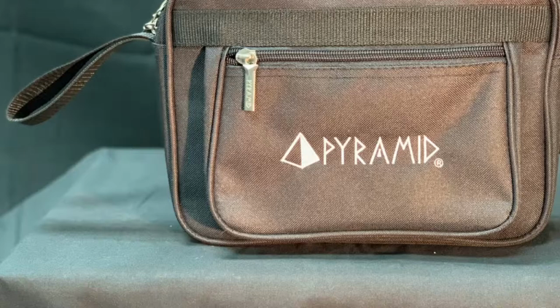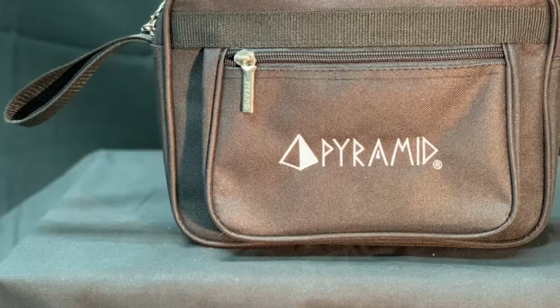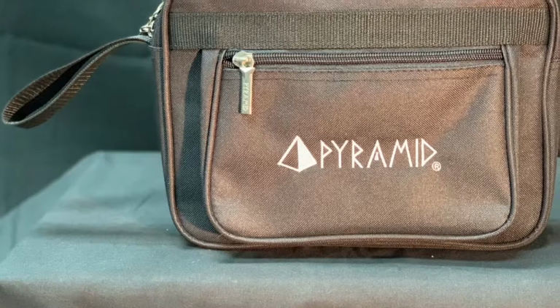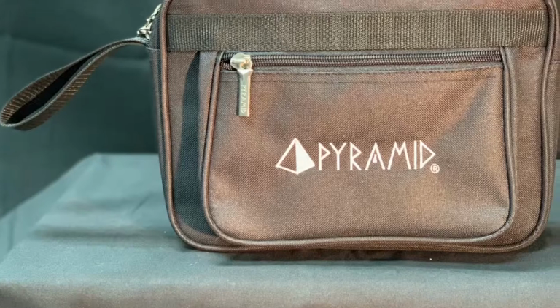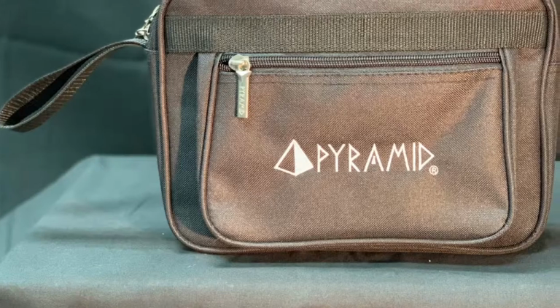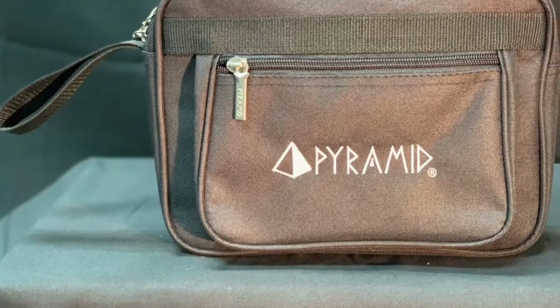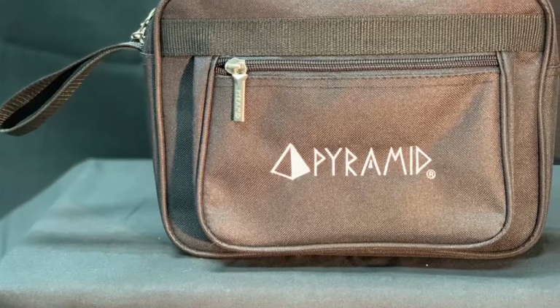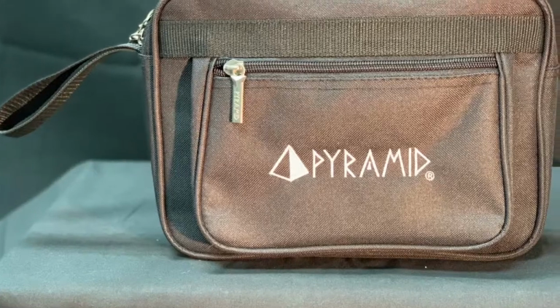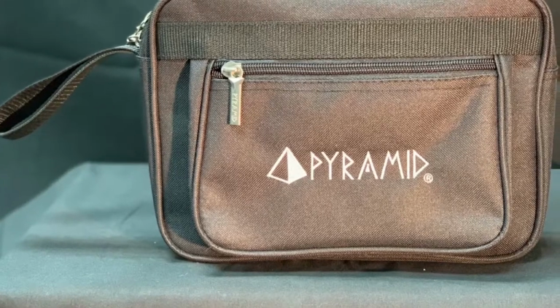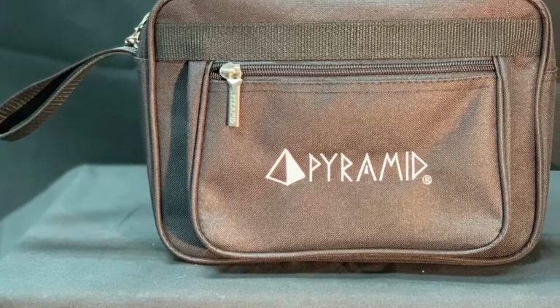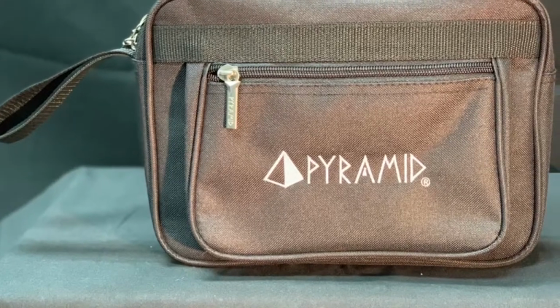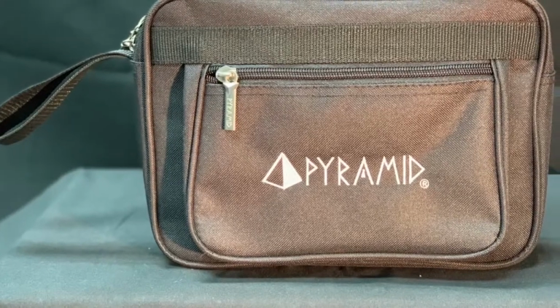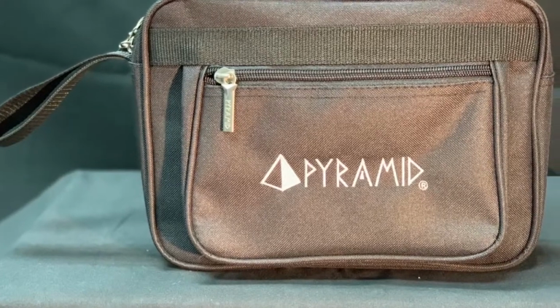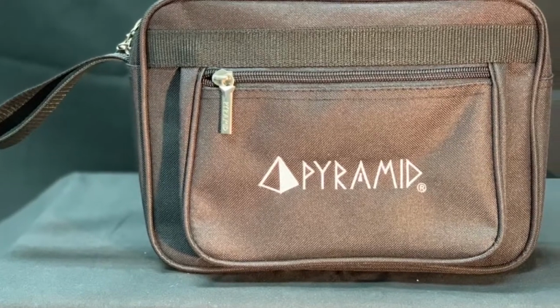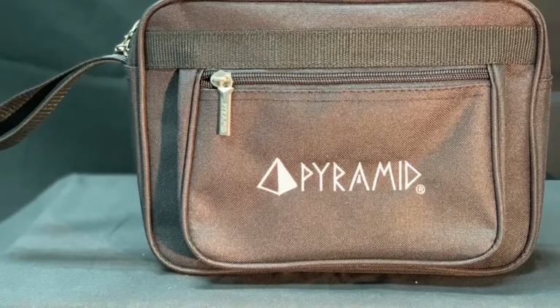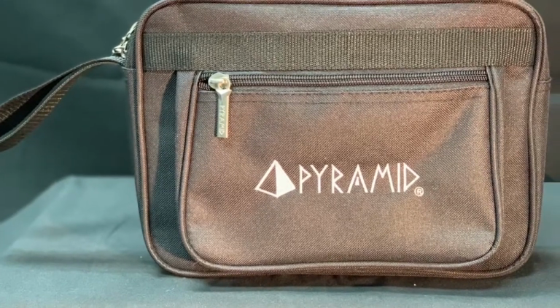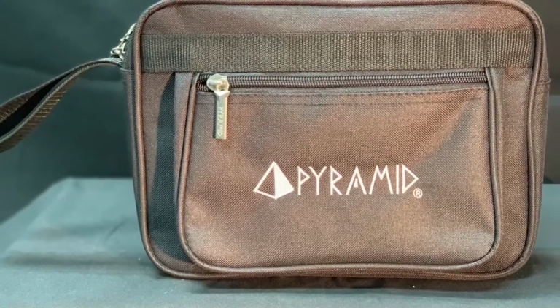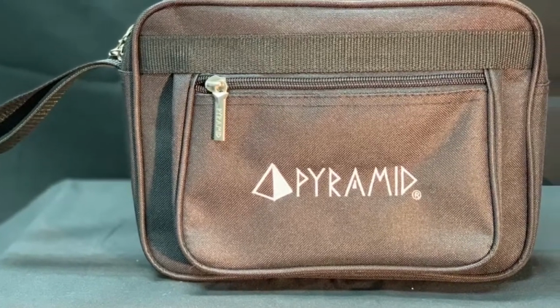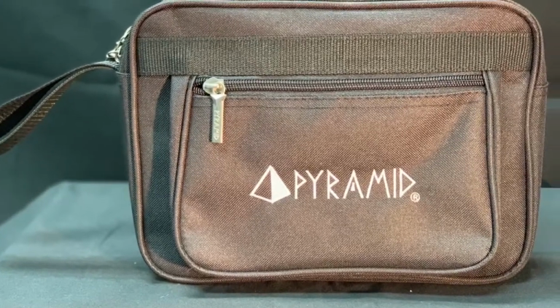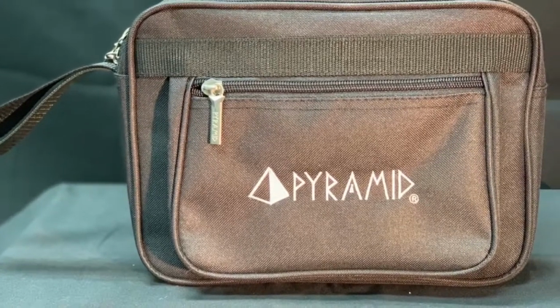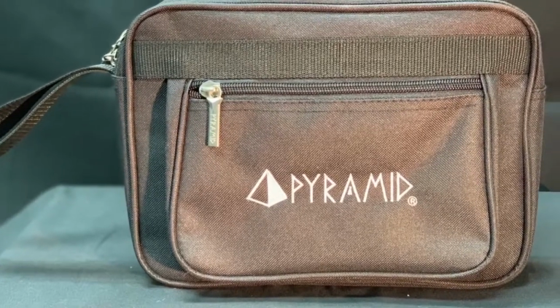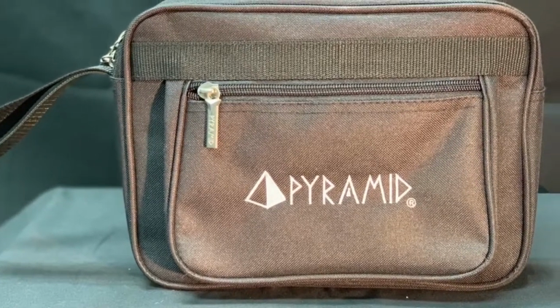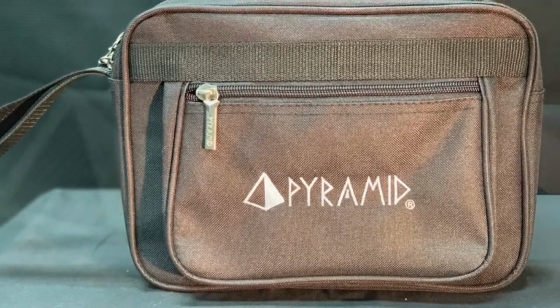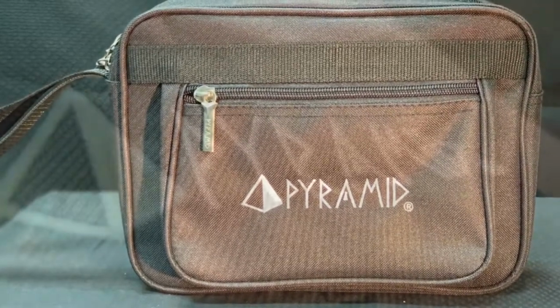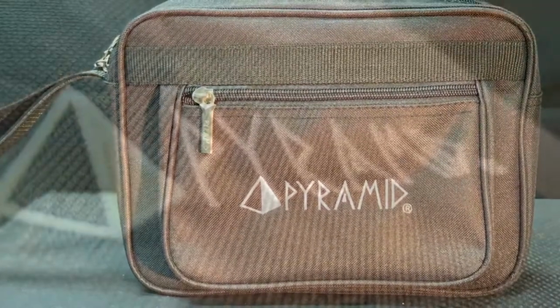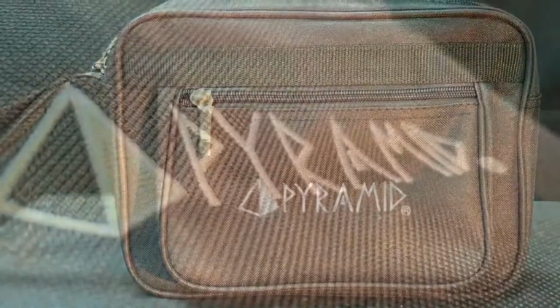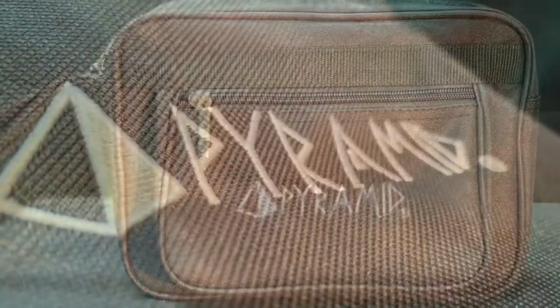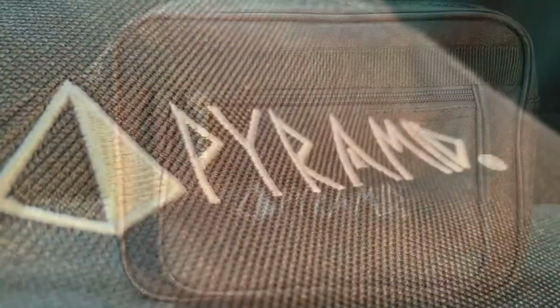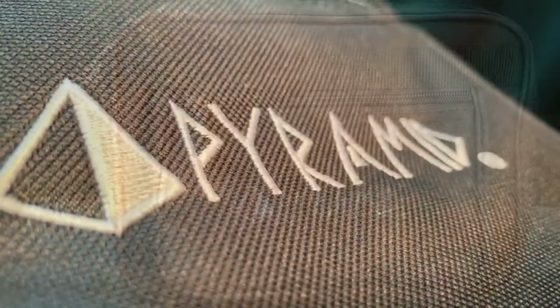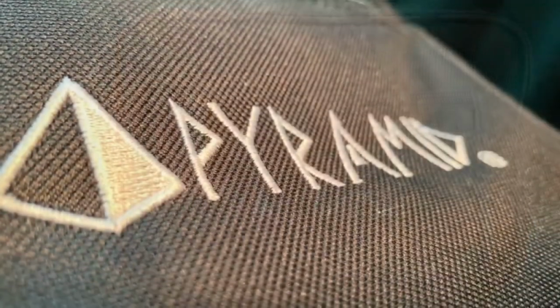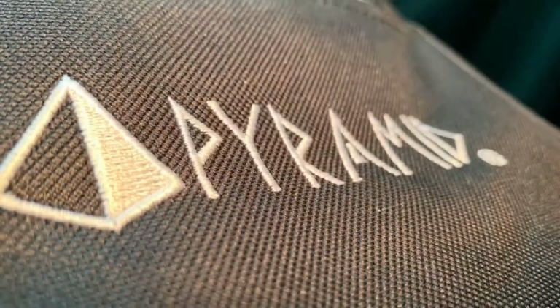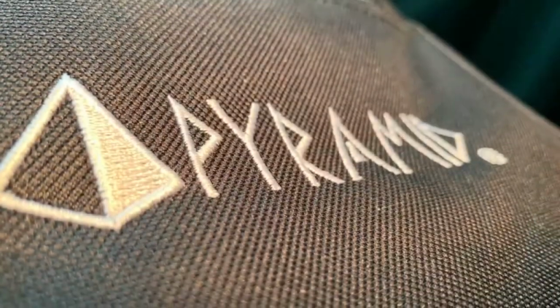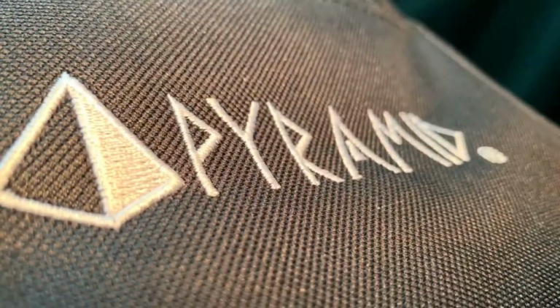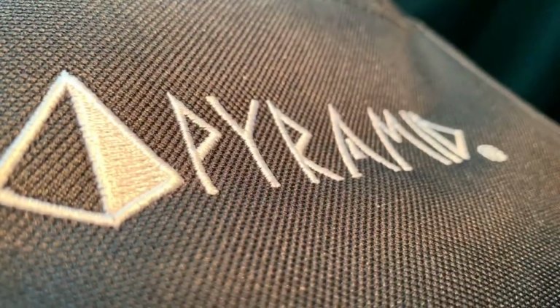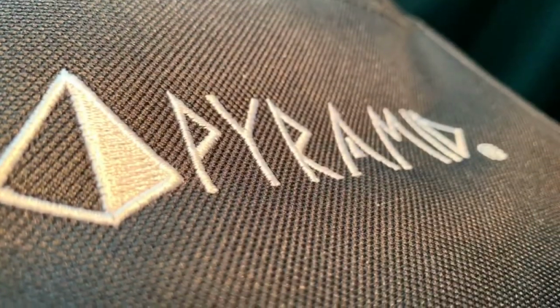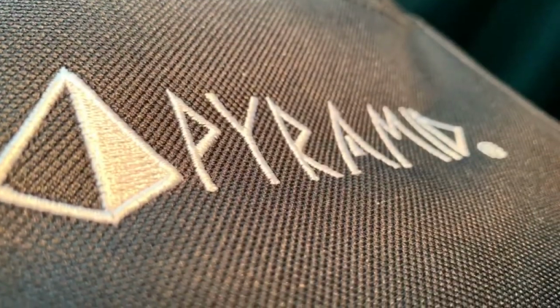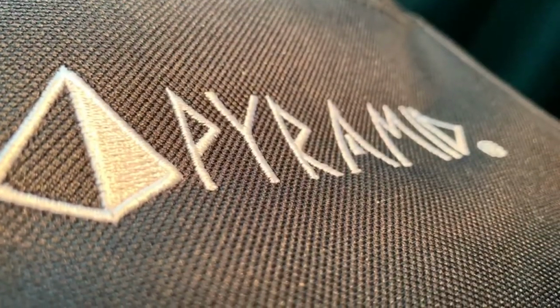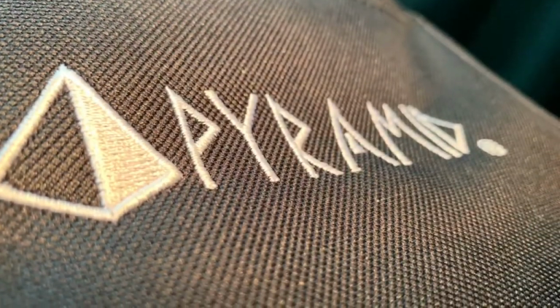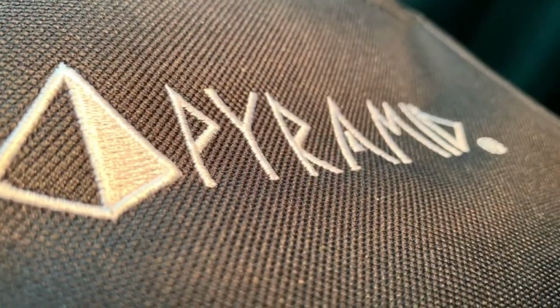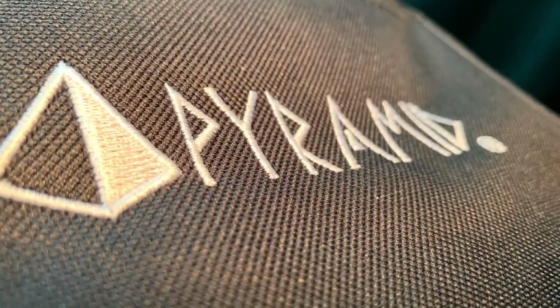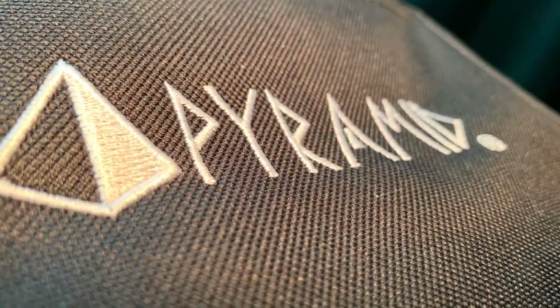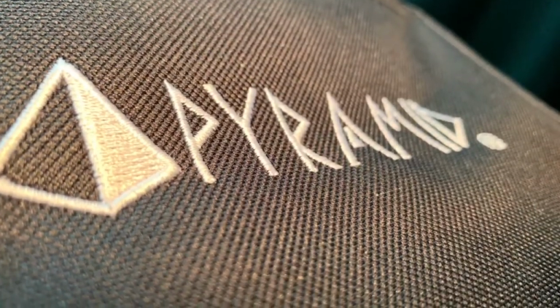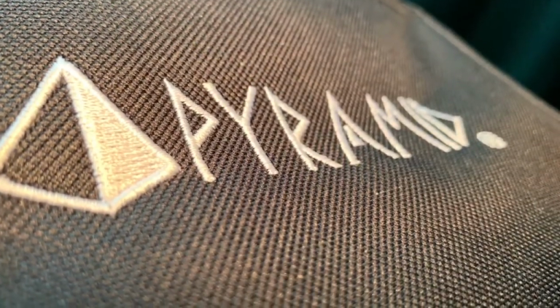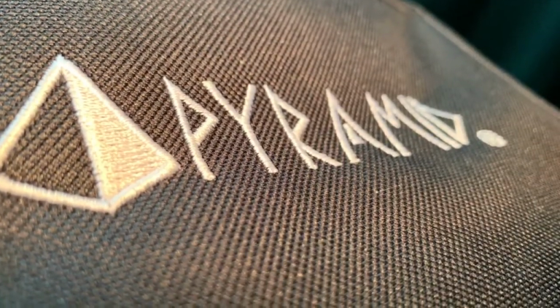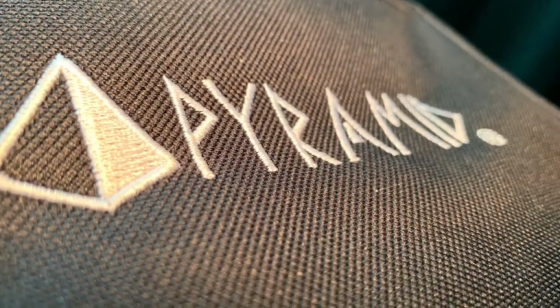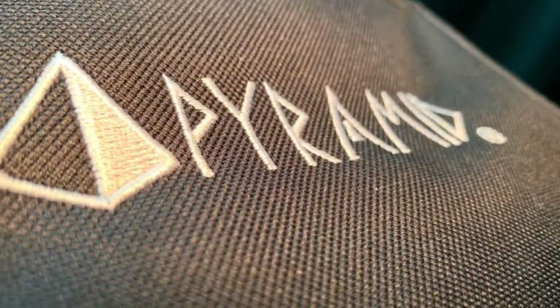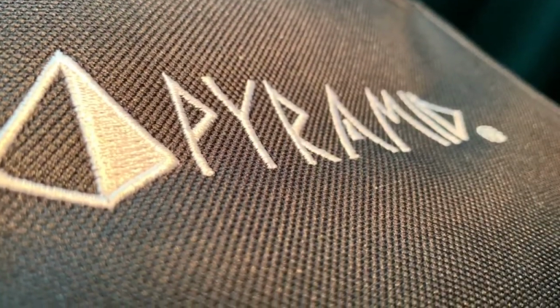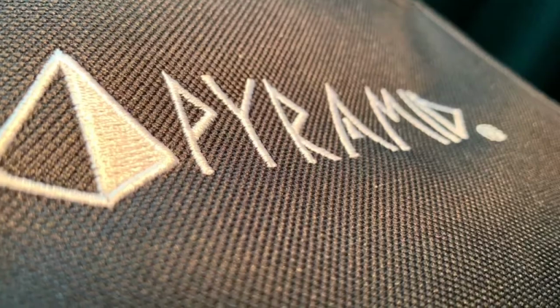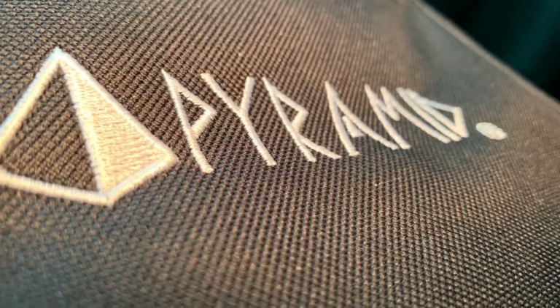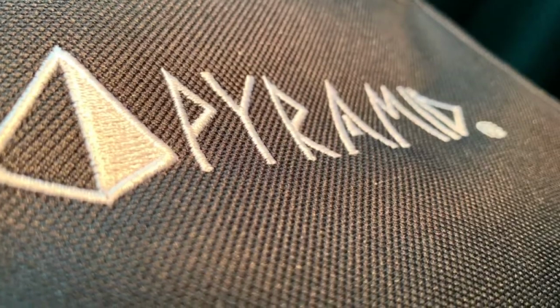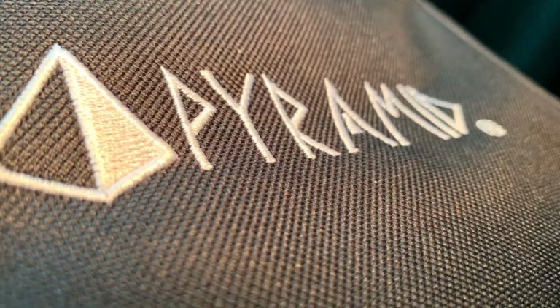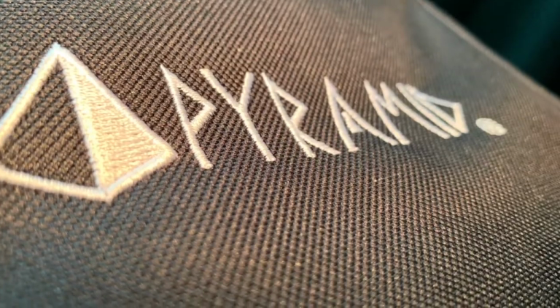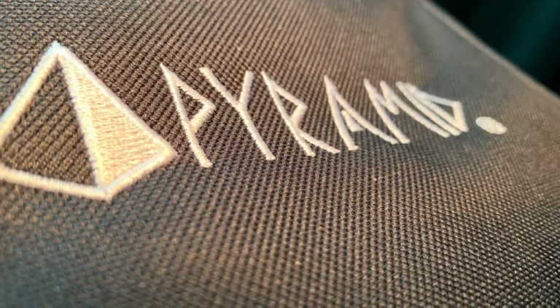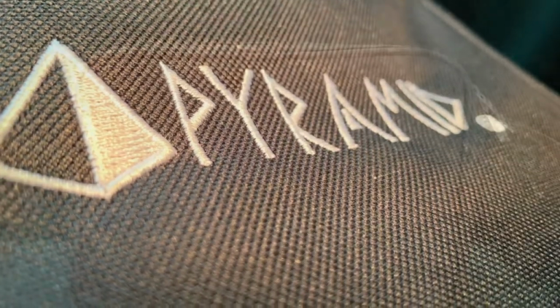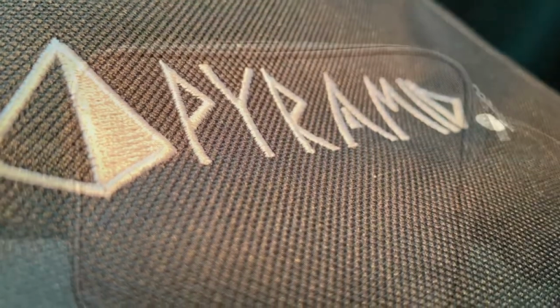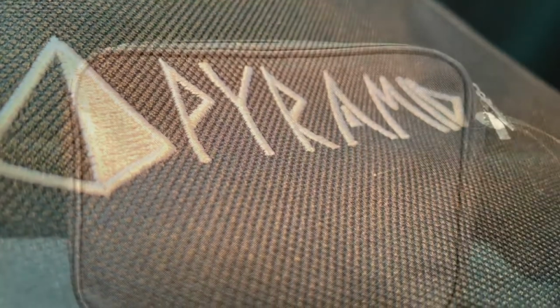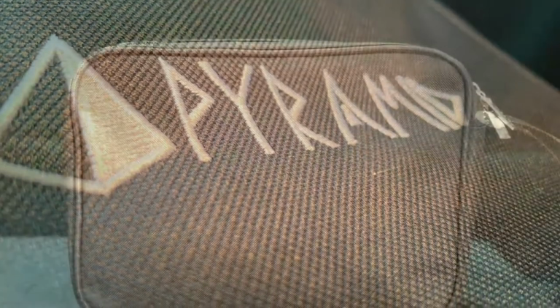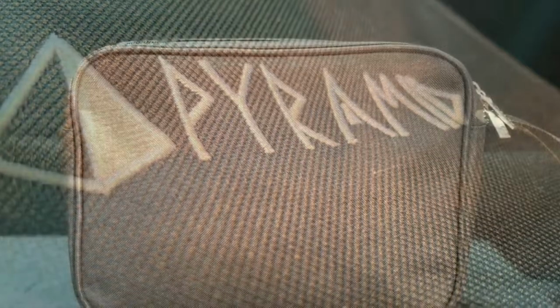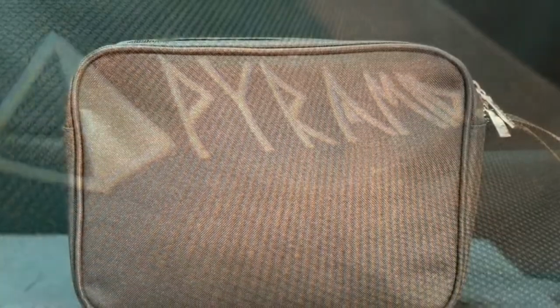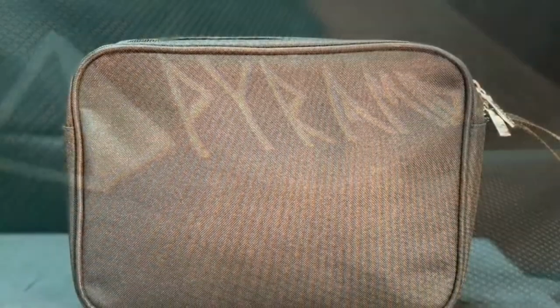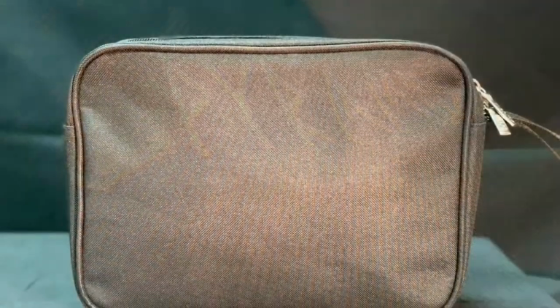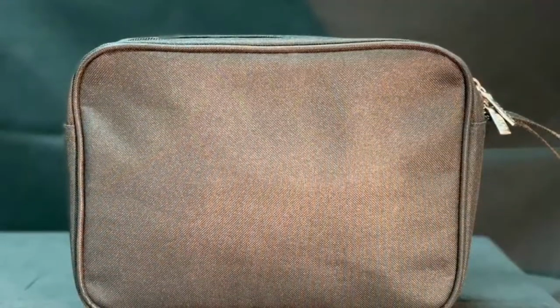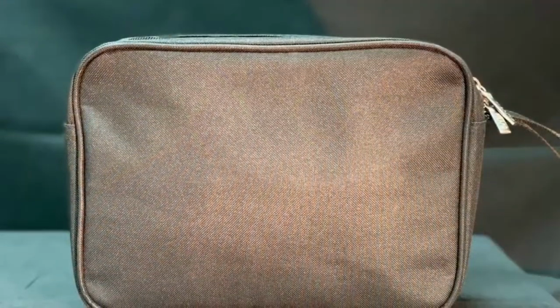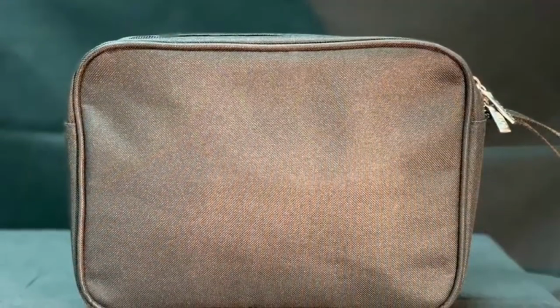Never worry about not having the tools to succeed on the lanes. Keep everything in one safe place with the Pyramid Professional Accessory Bag.